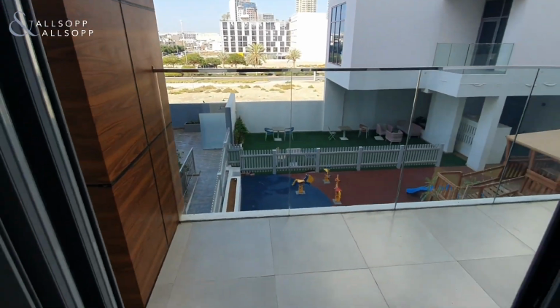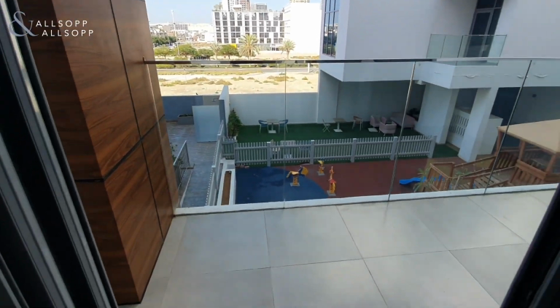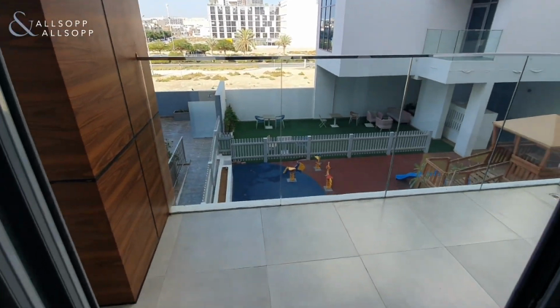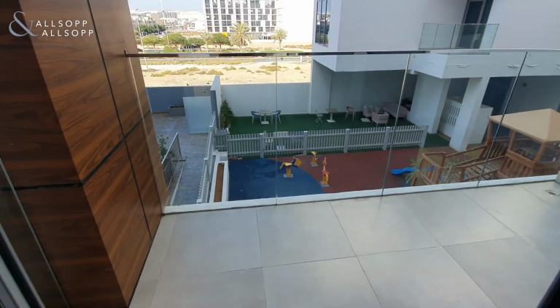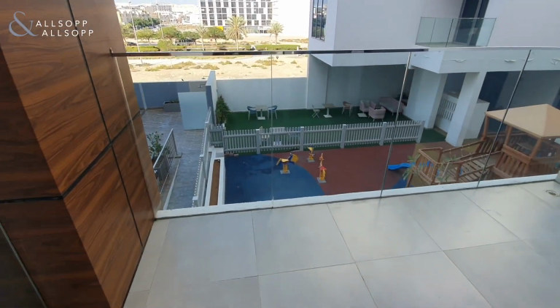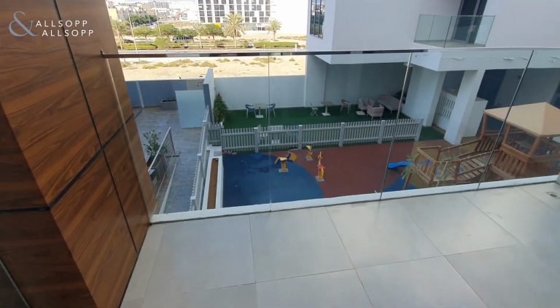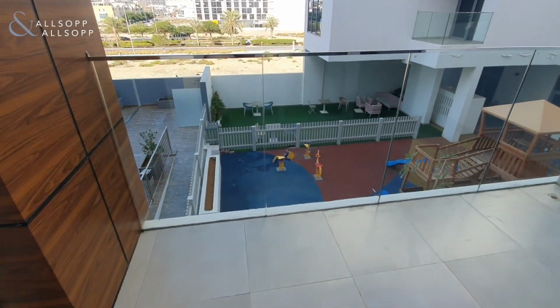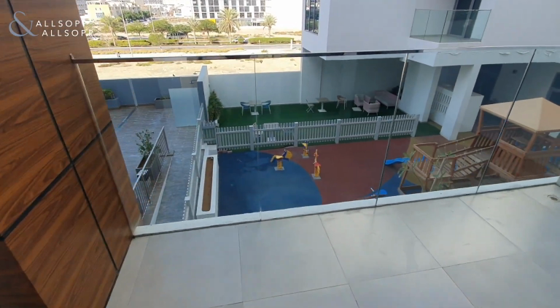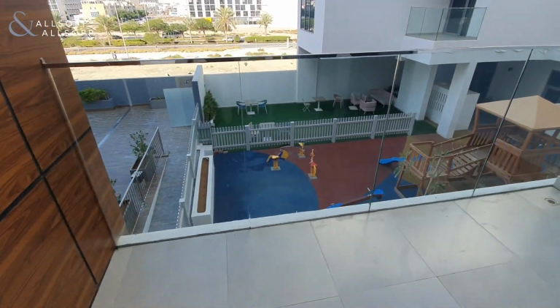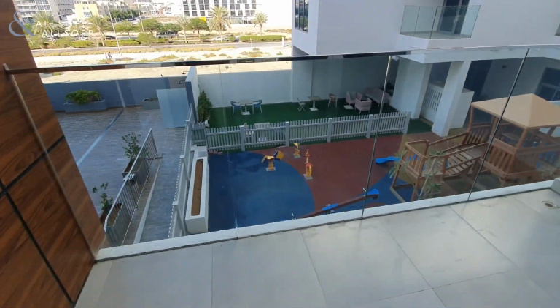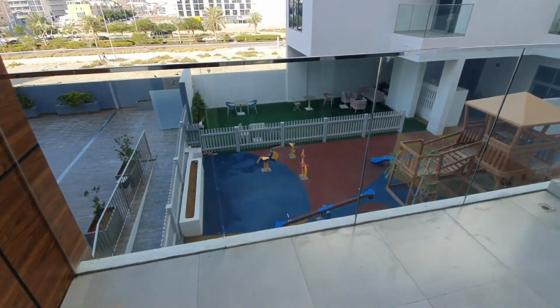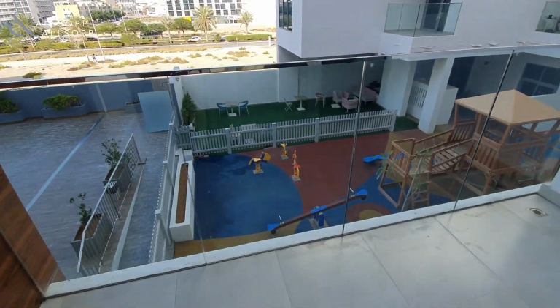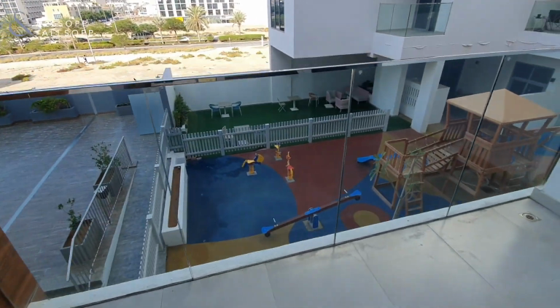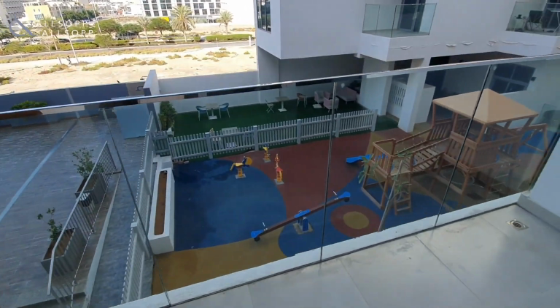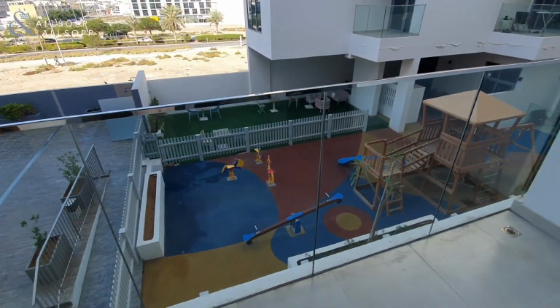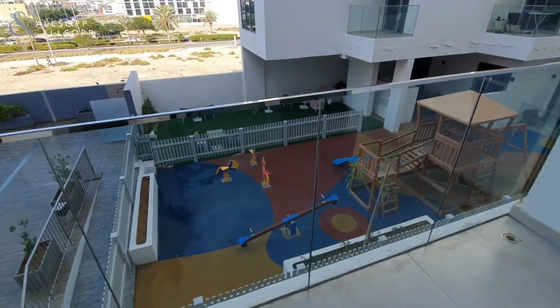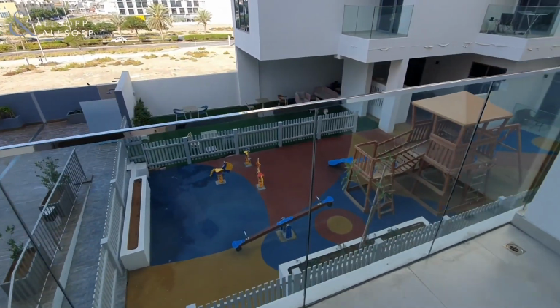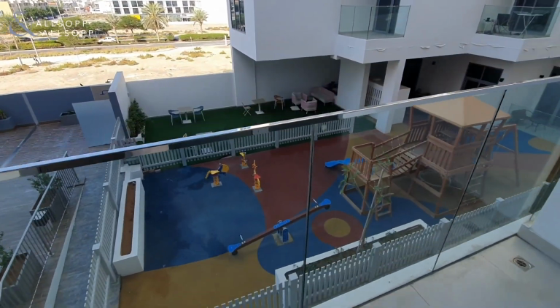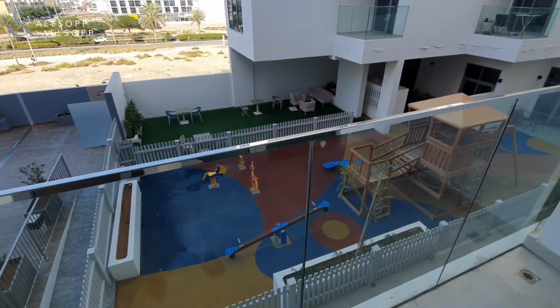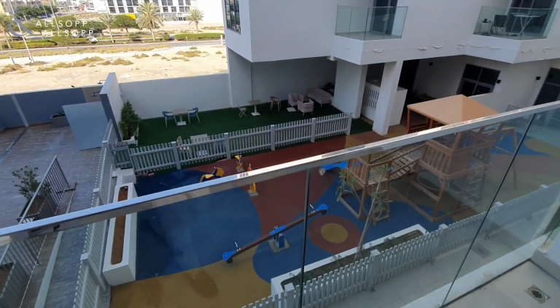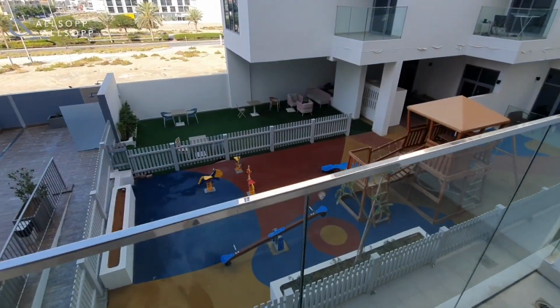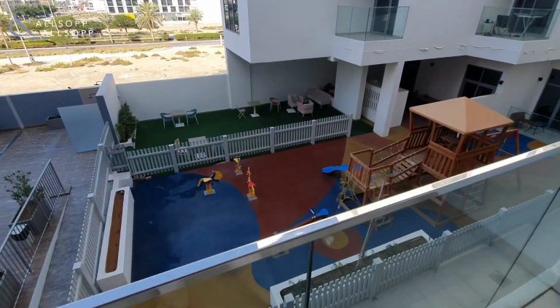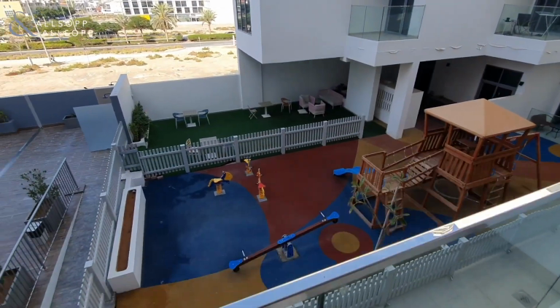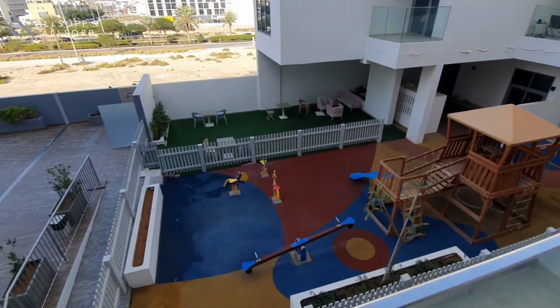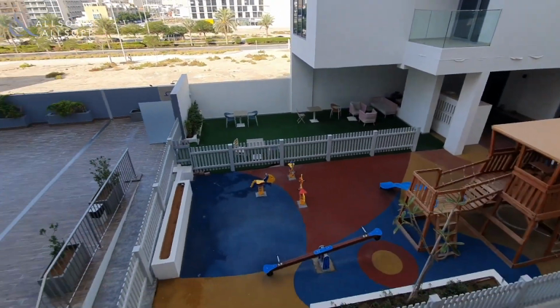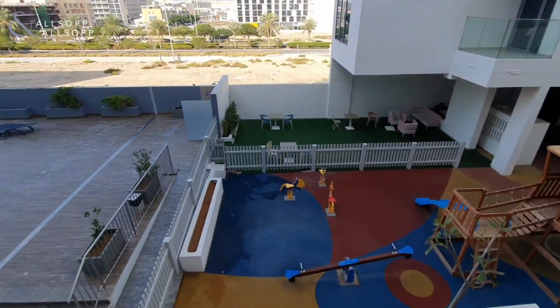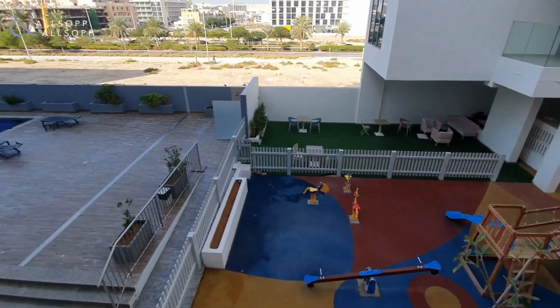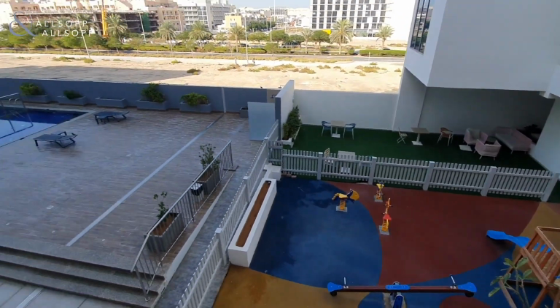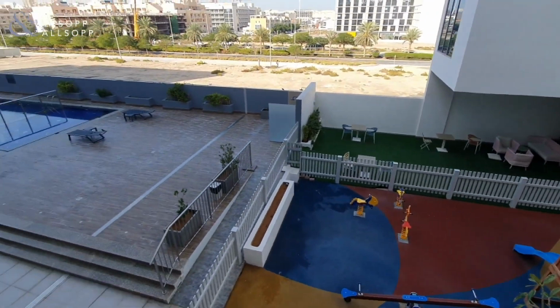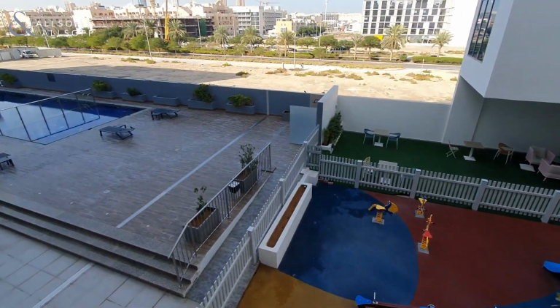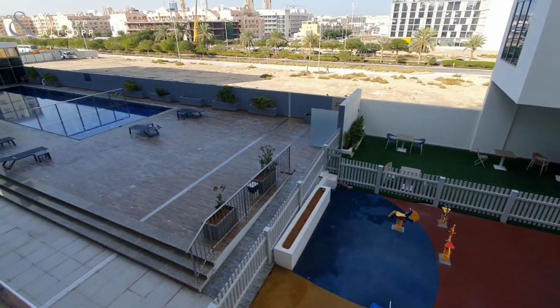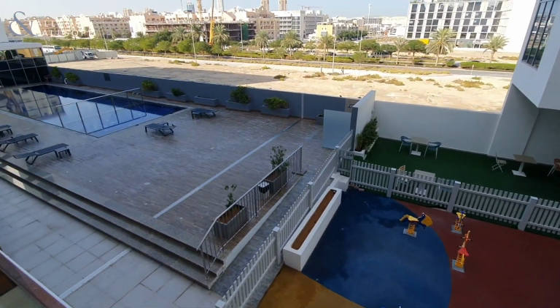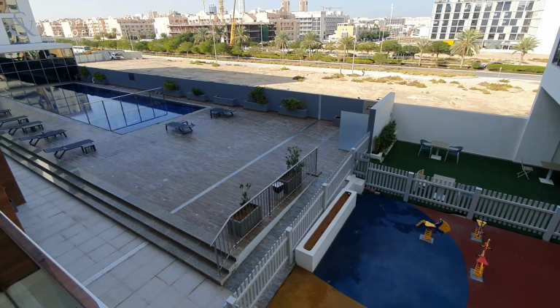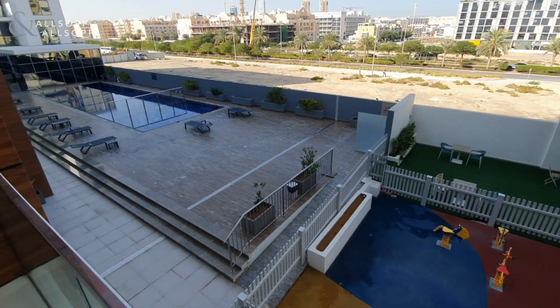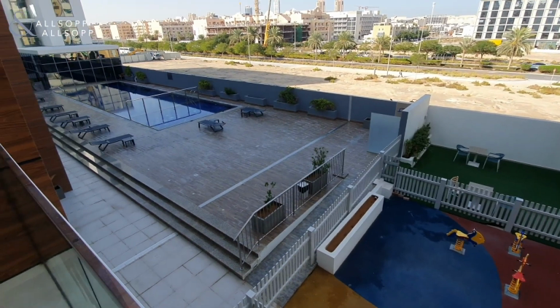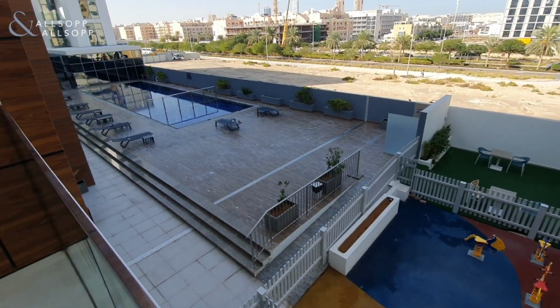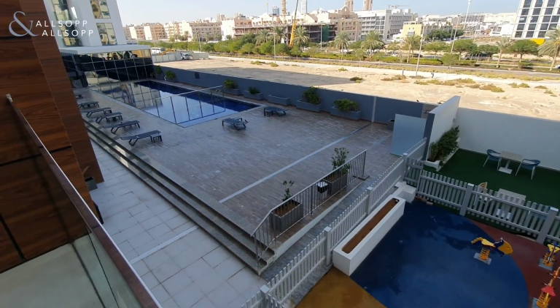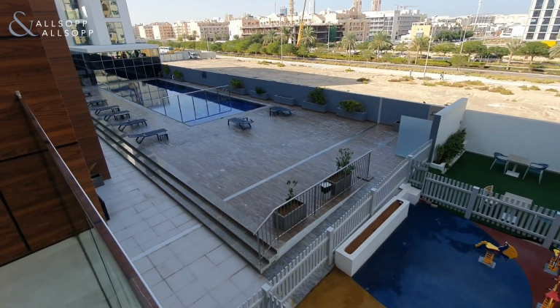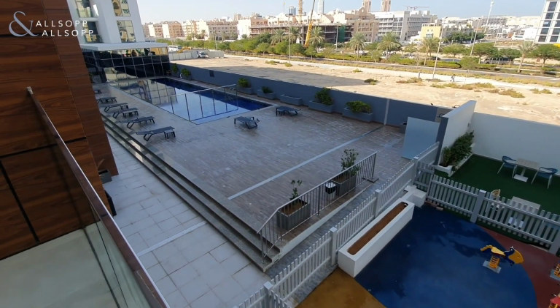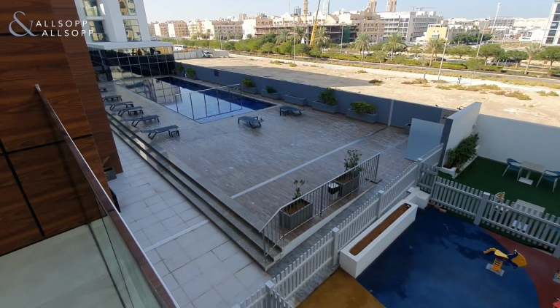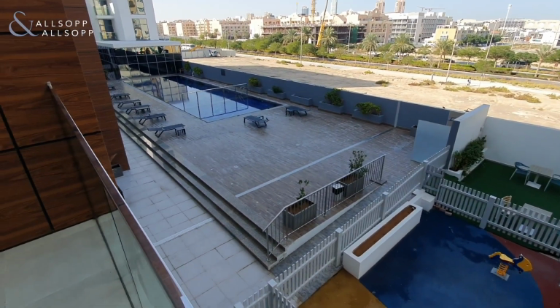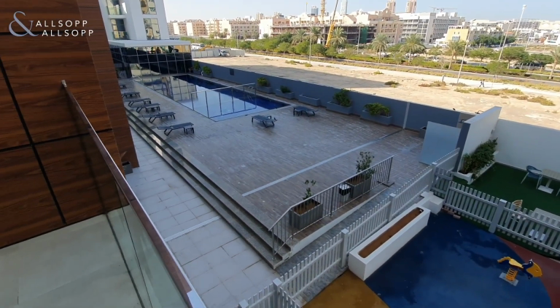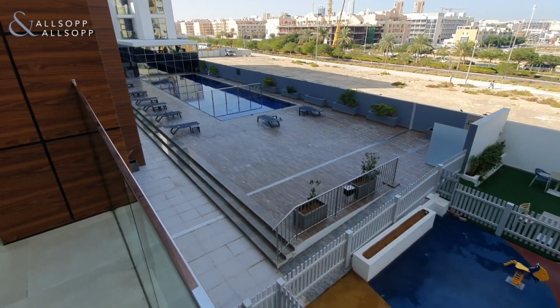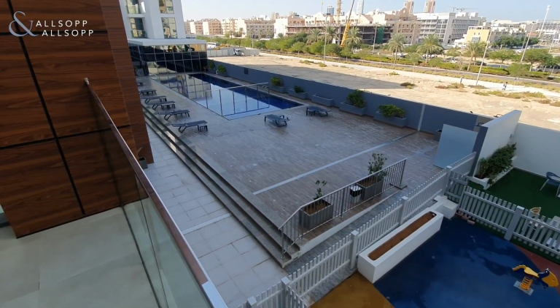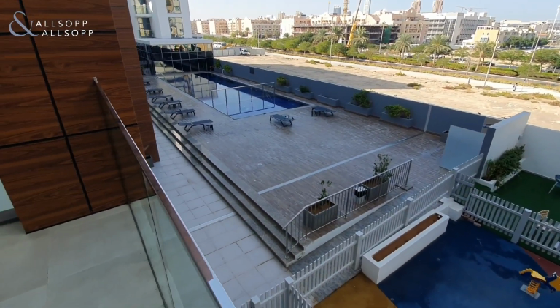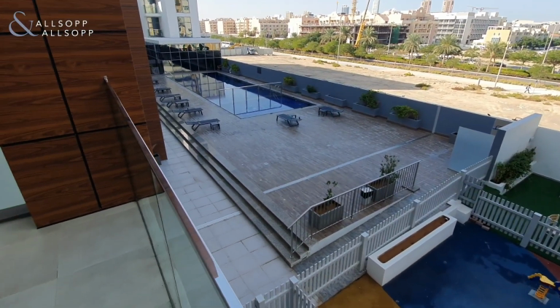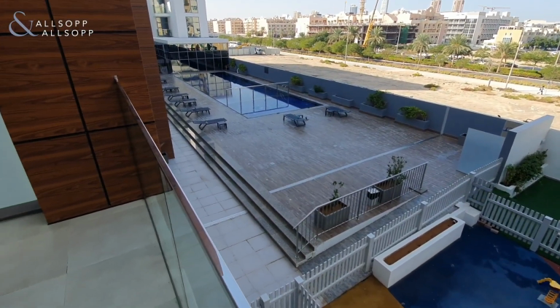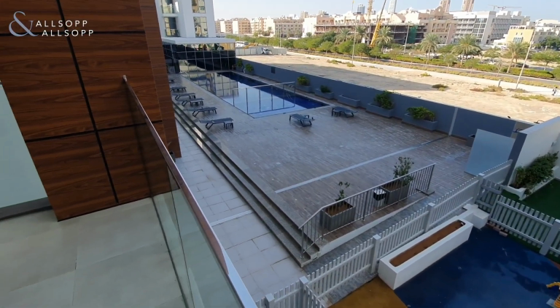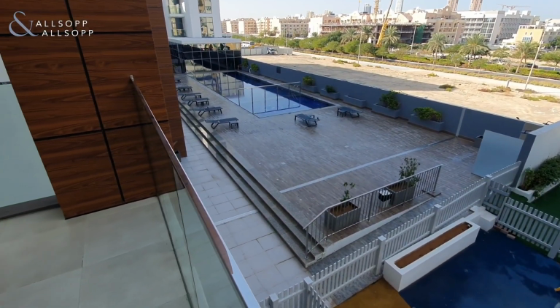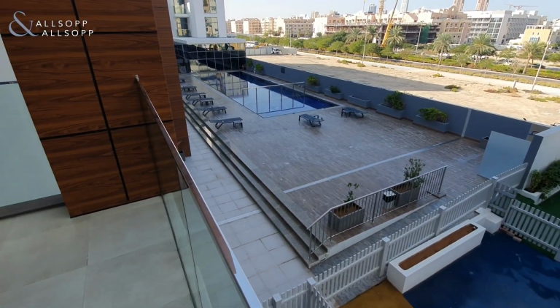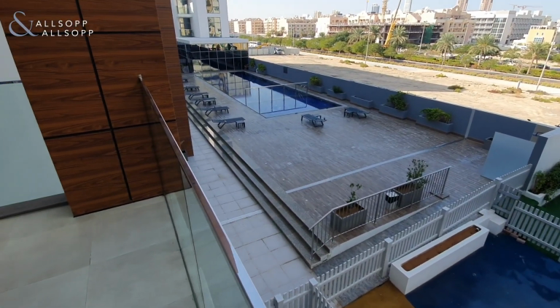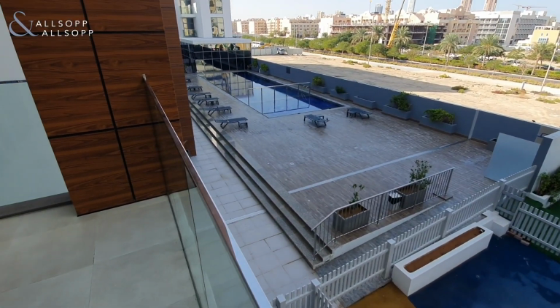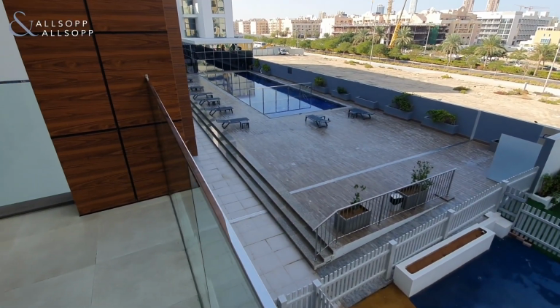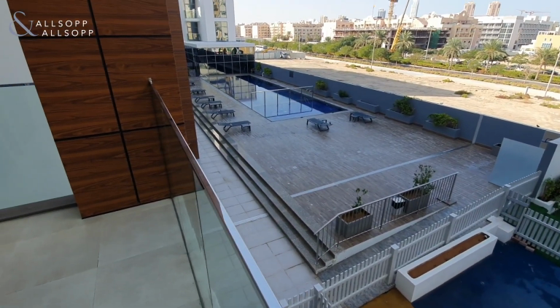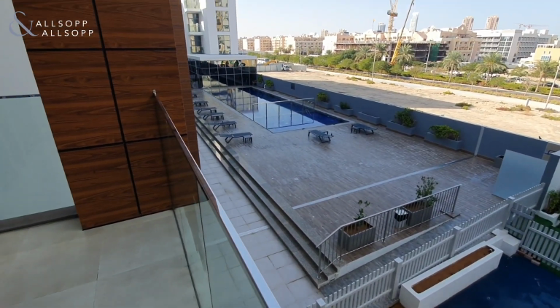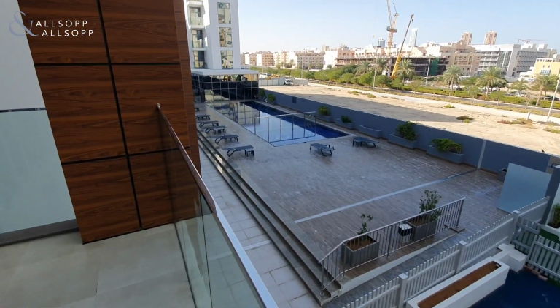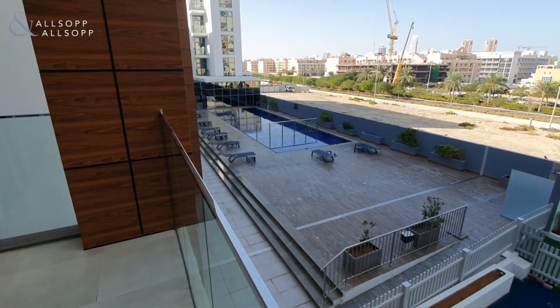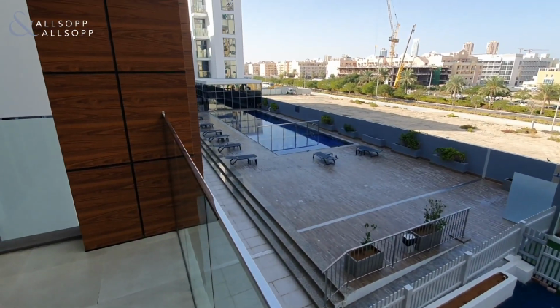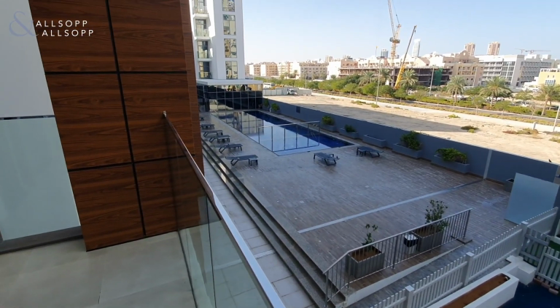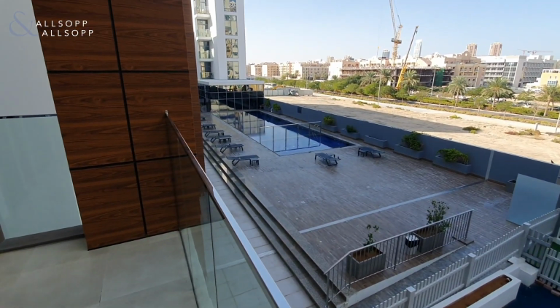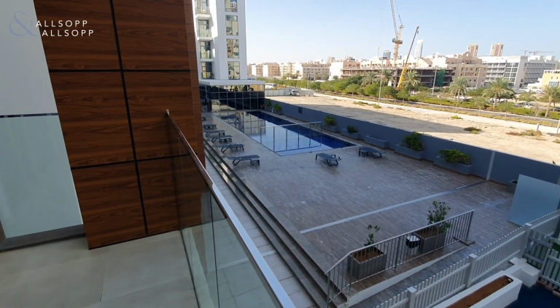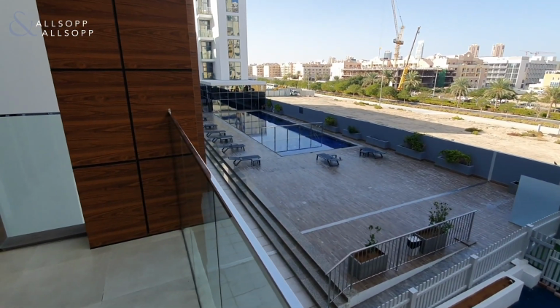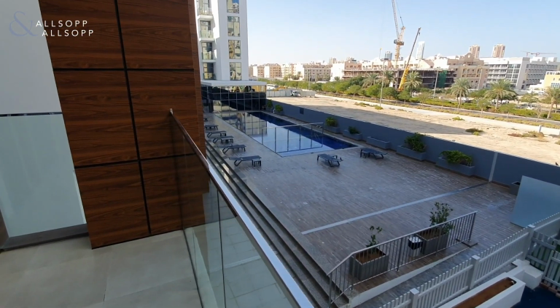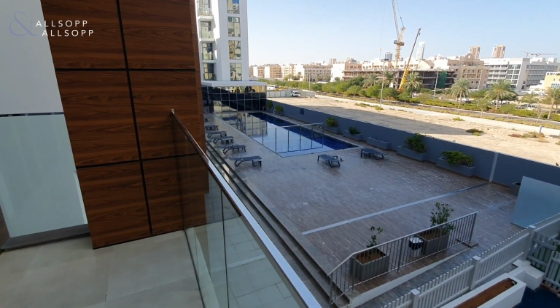It's a spacious balcony overlooking the amenities — so you have the children's play area, the garden space, the pool, and you have the gym at the bottom as well.